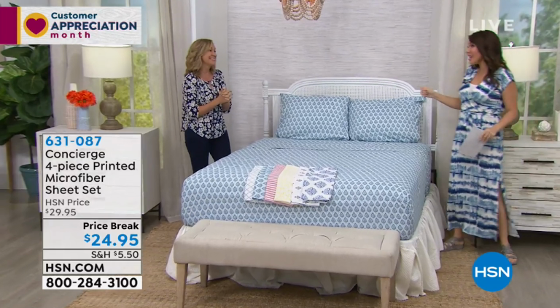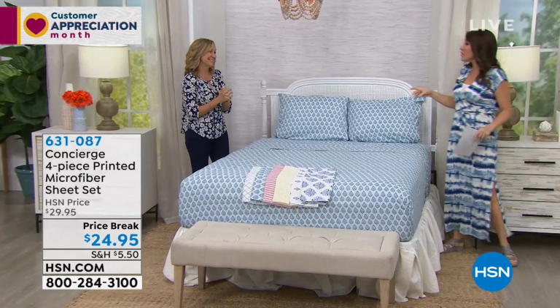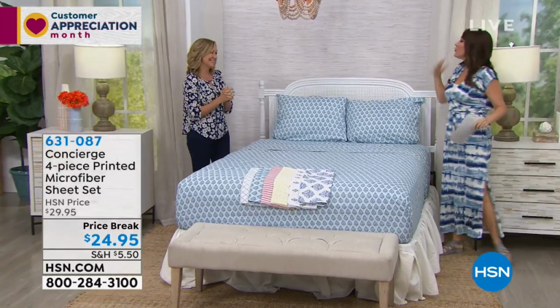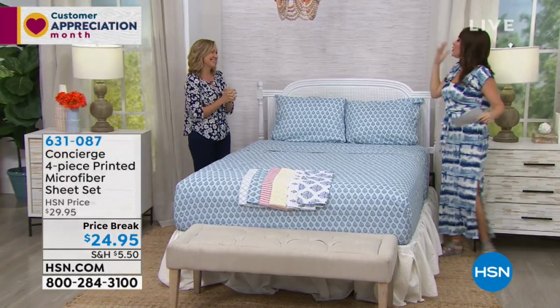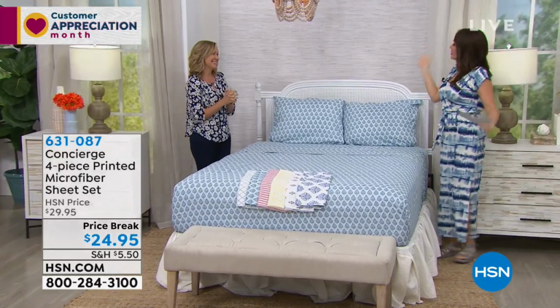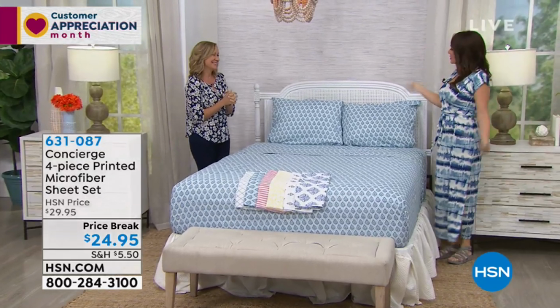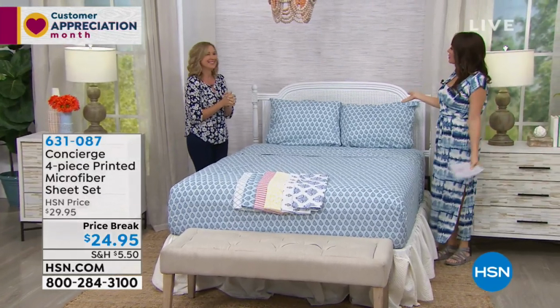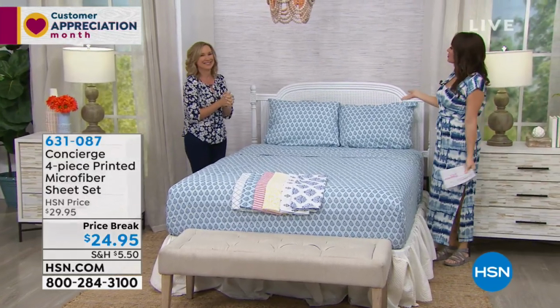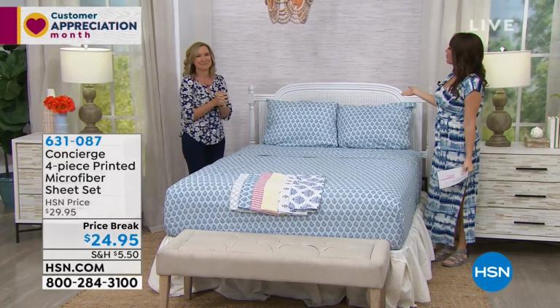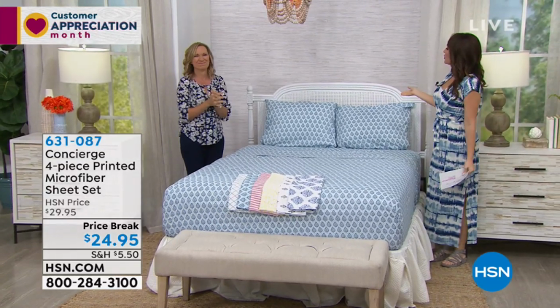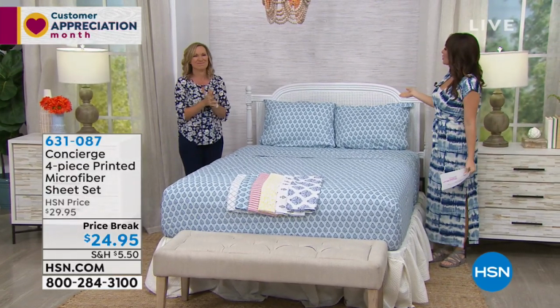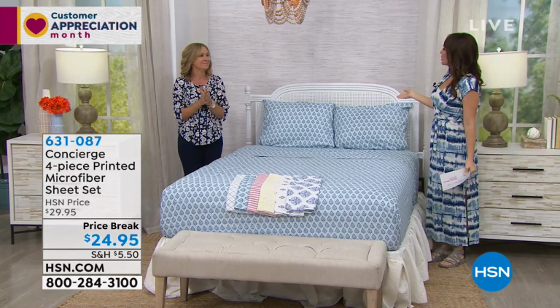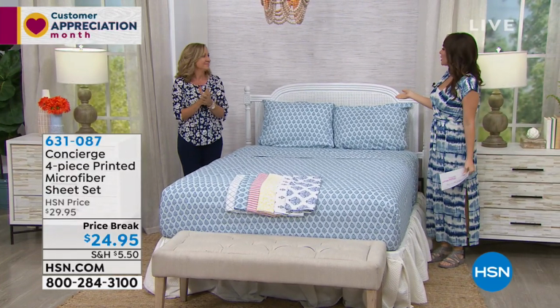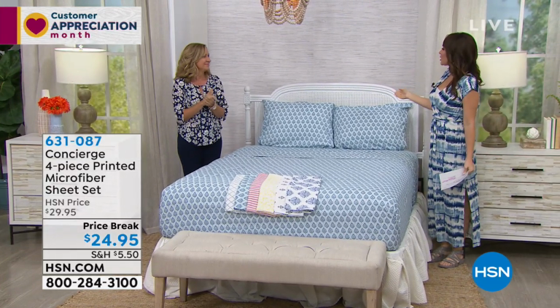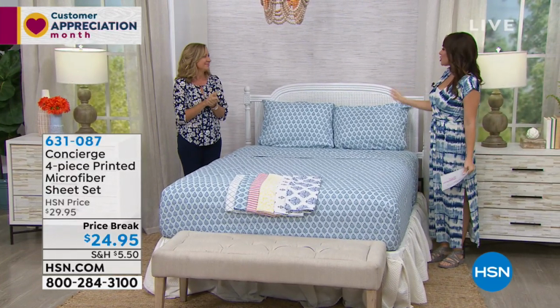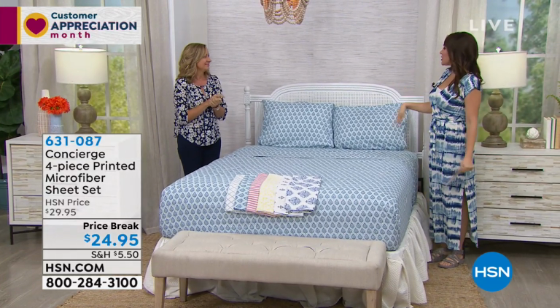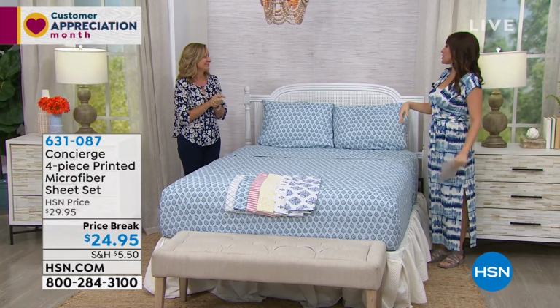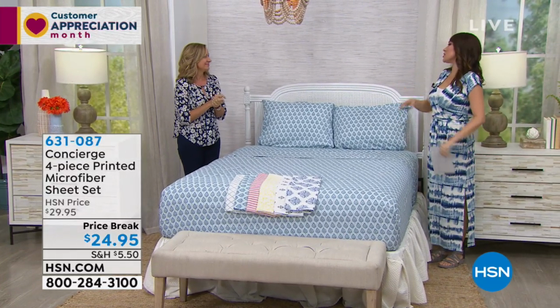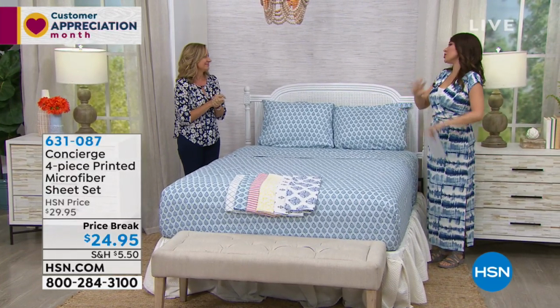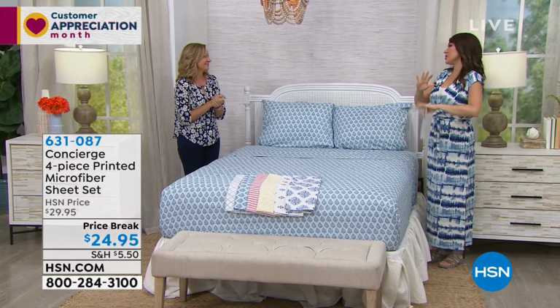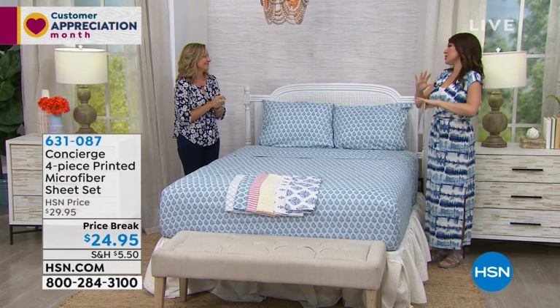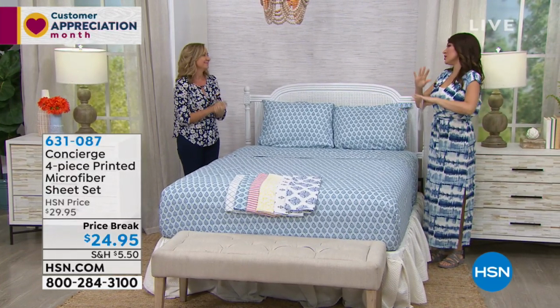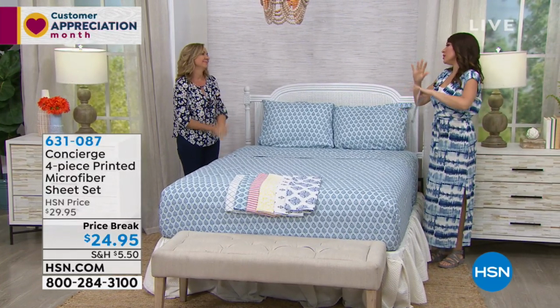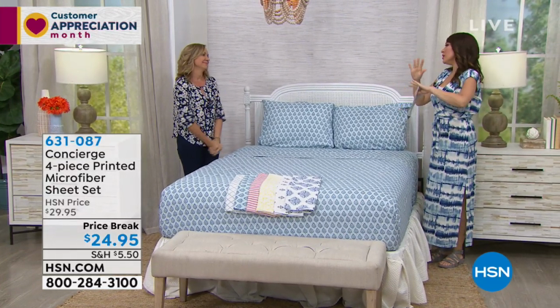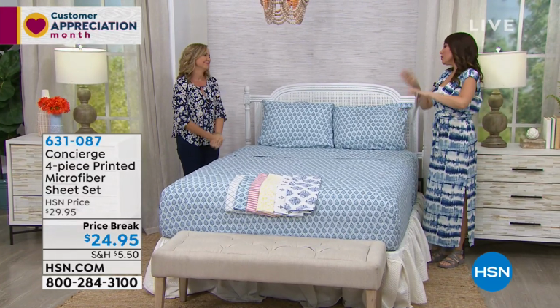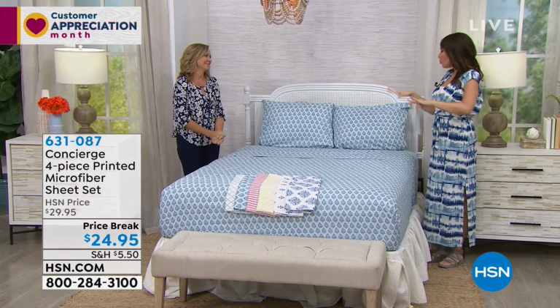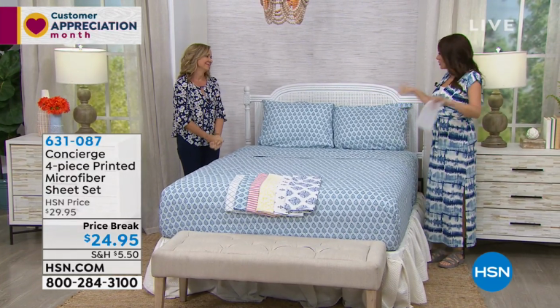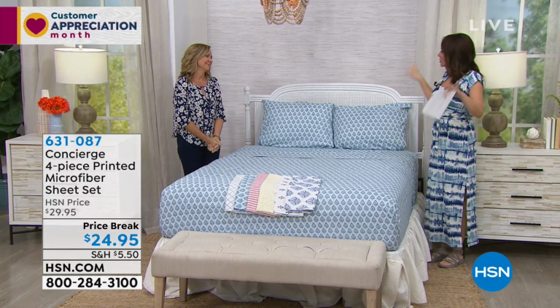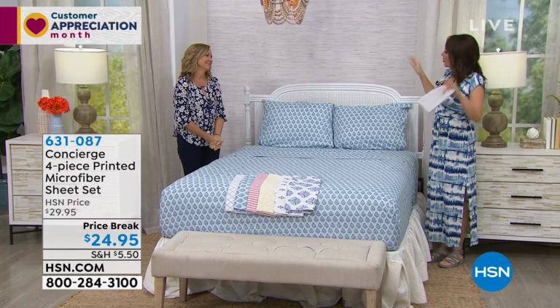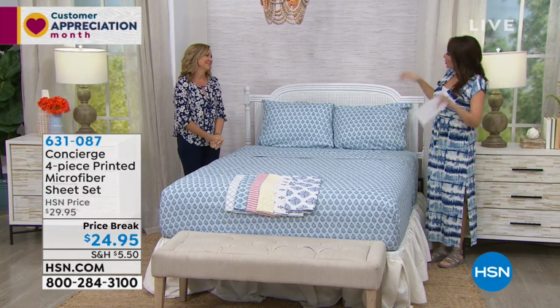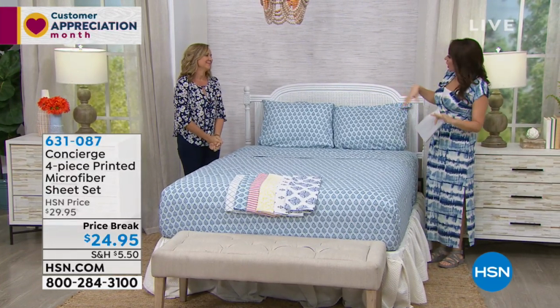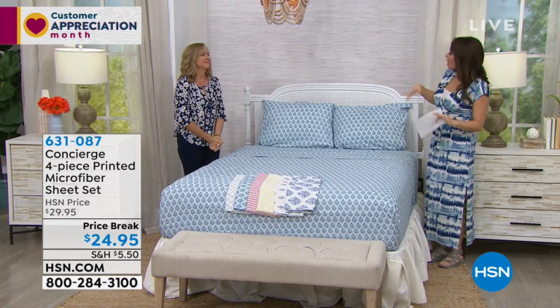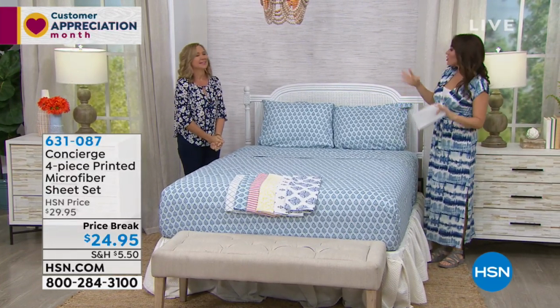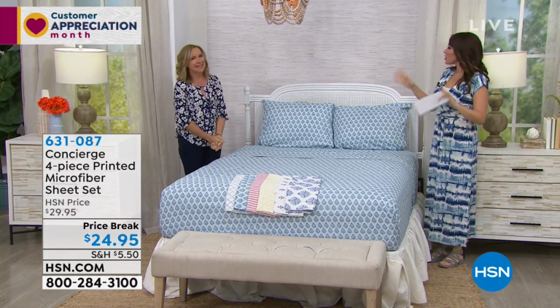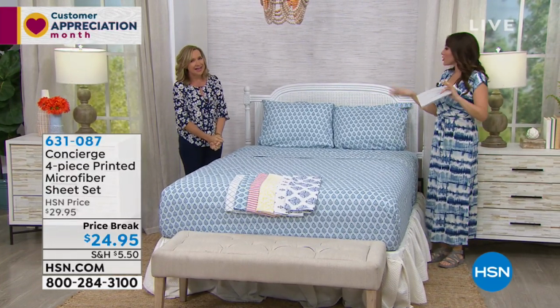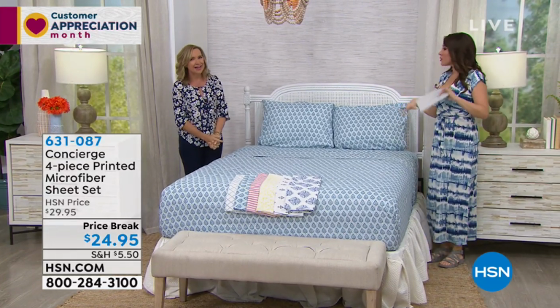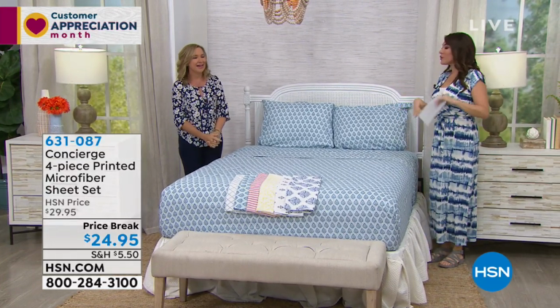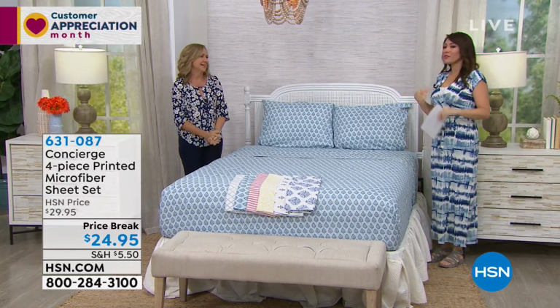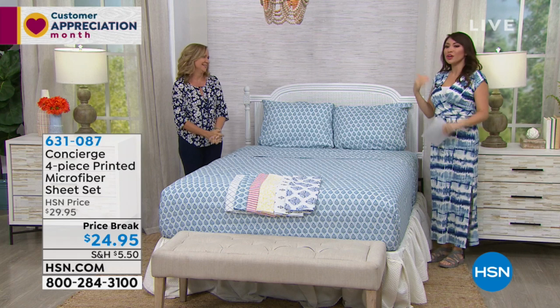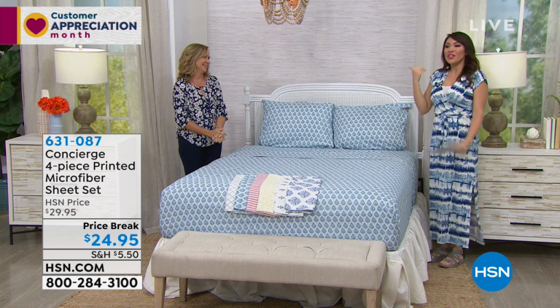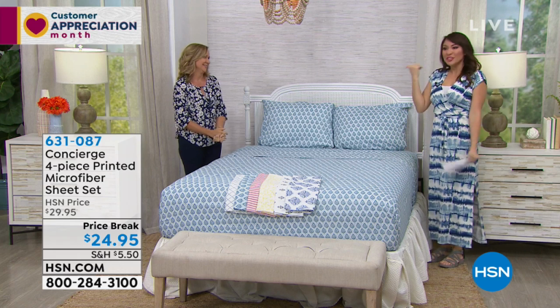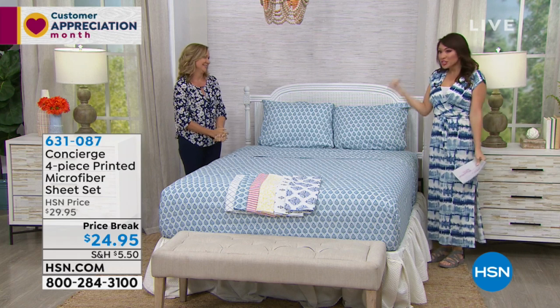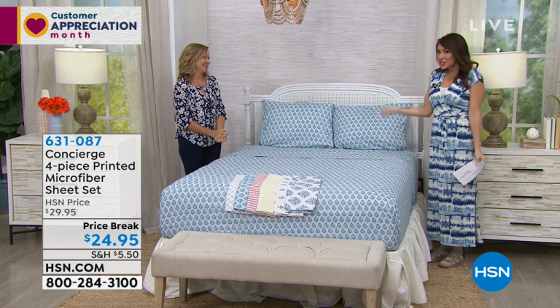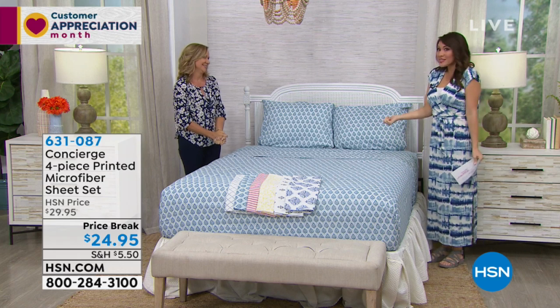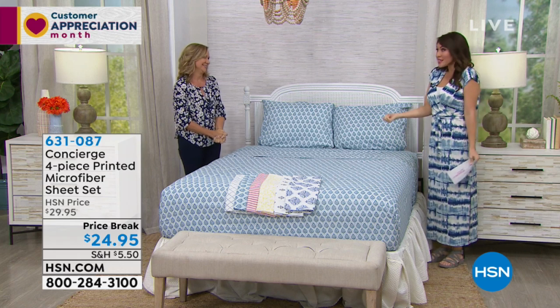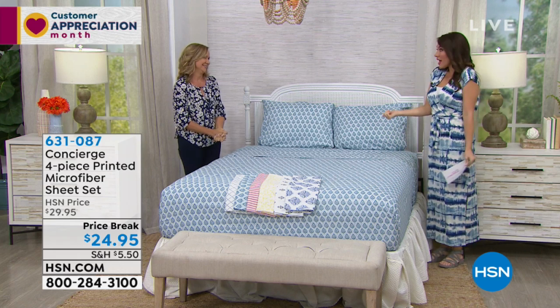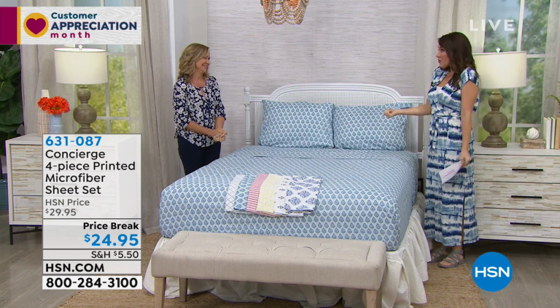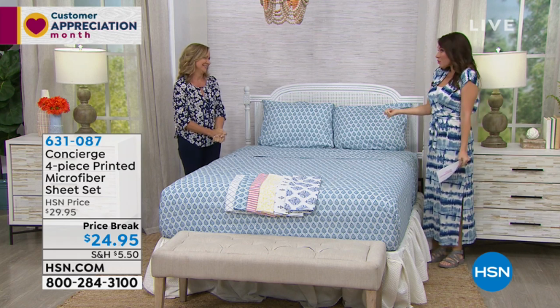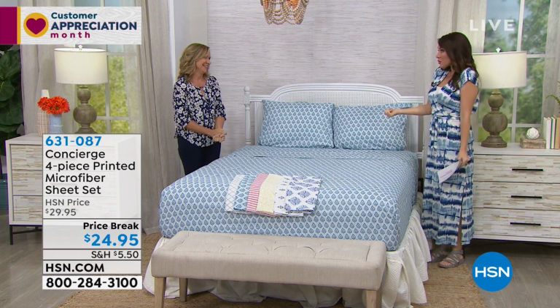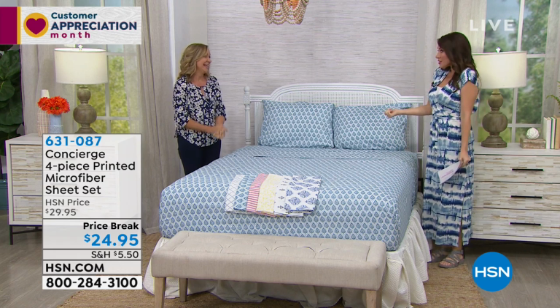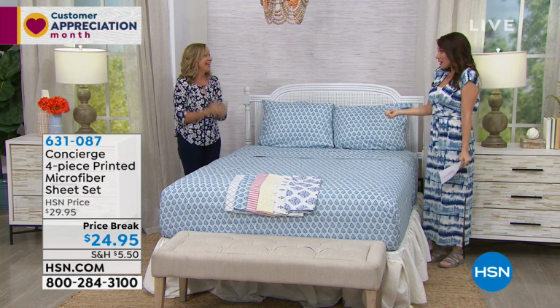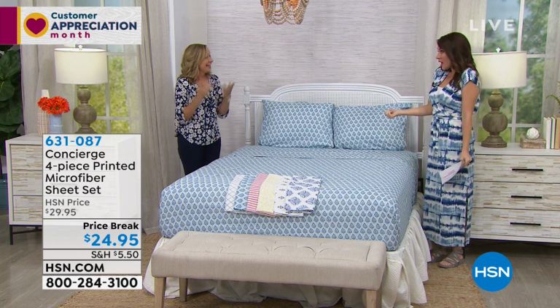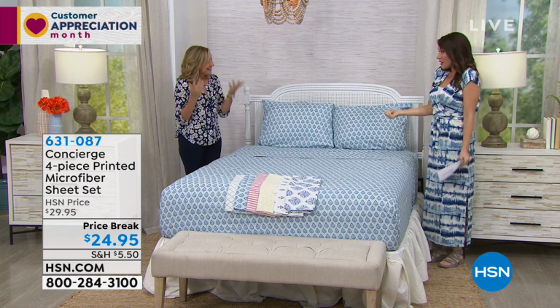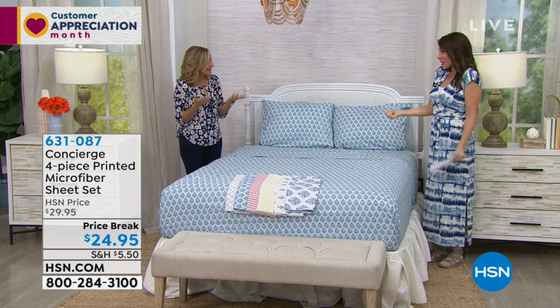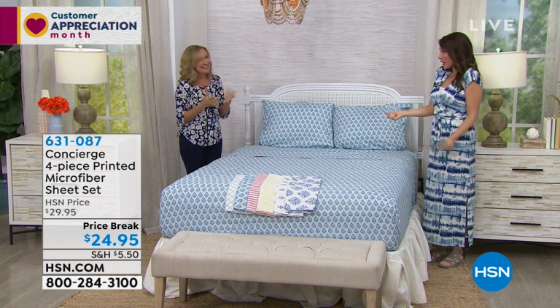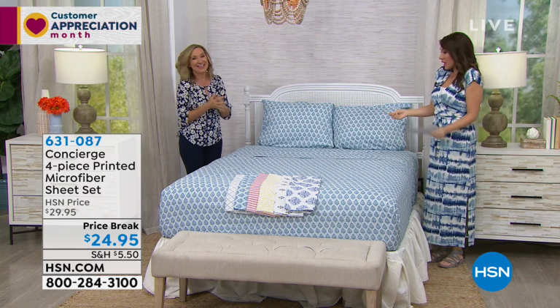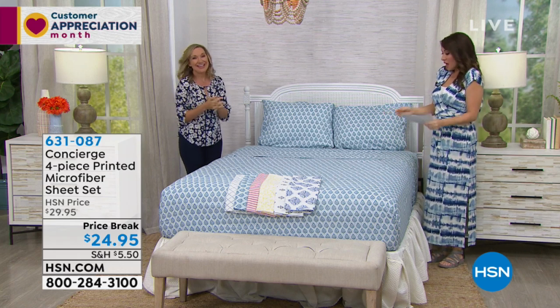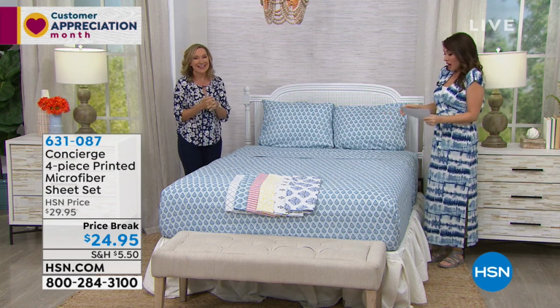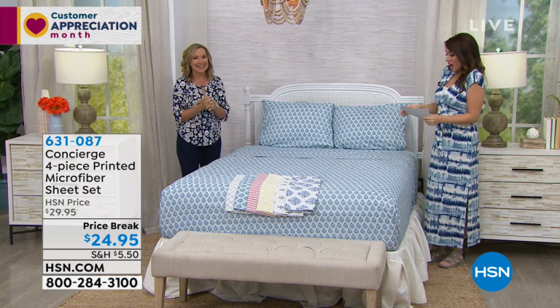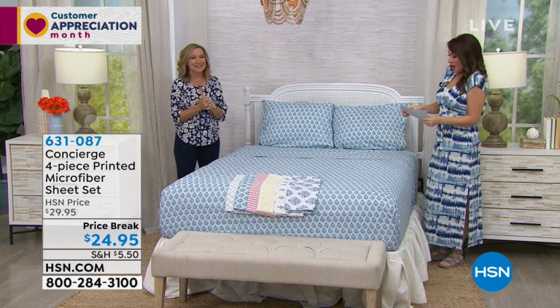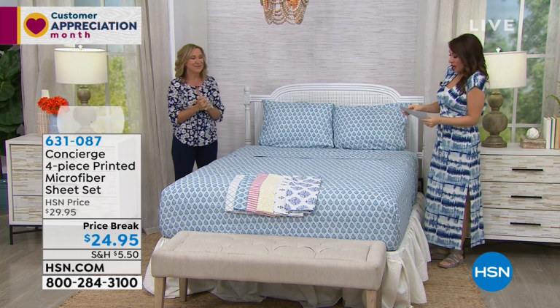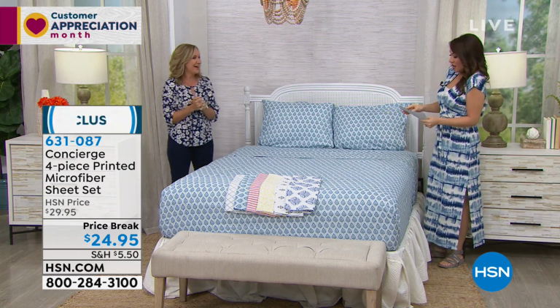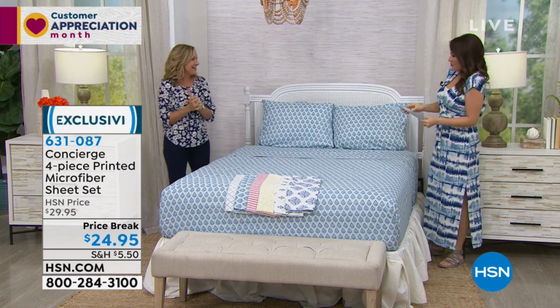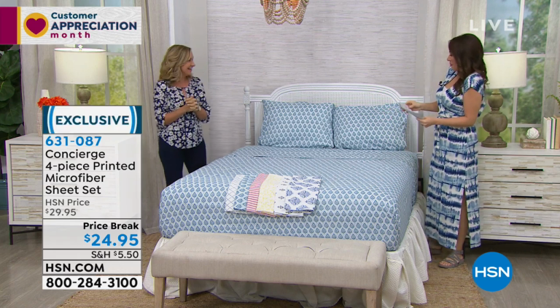Patterns — sometimes I feel like we think sheets are just one solid color. But the sheets can have personality. They can. It's fun.